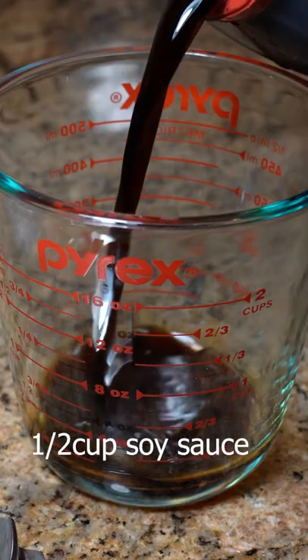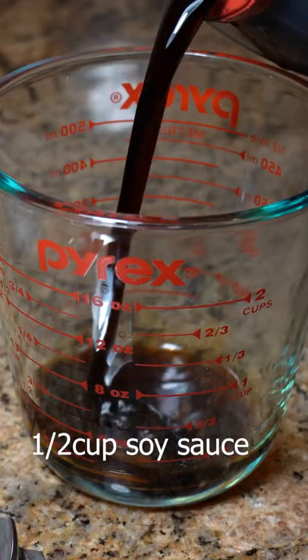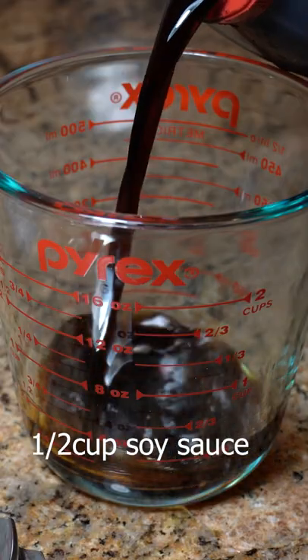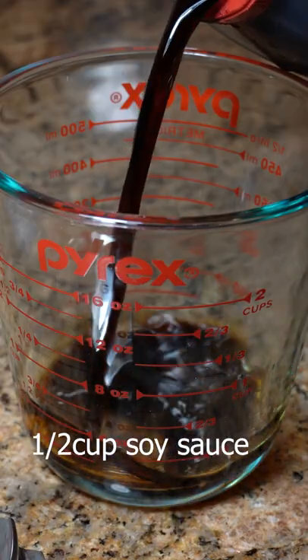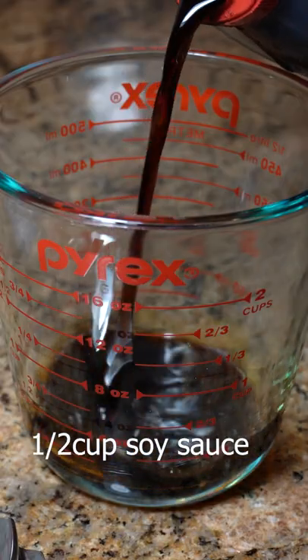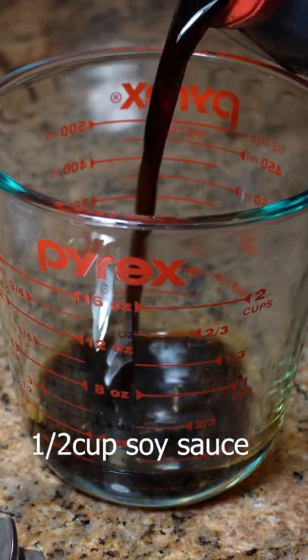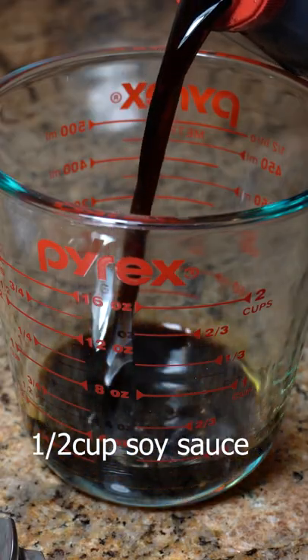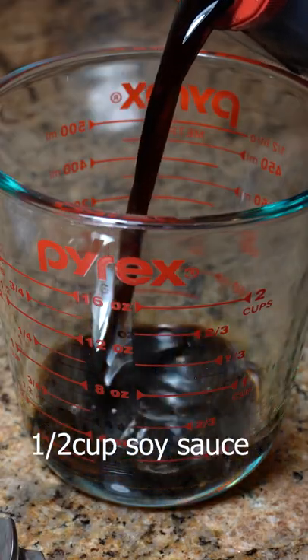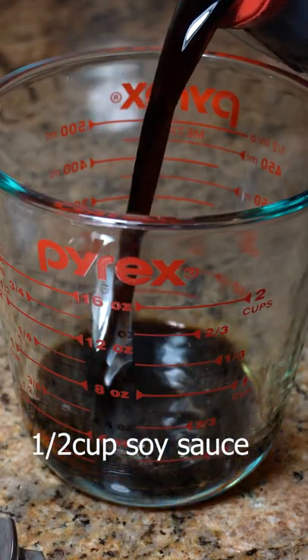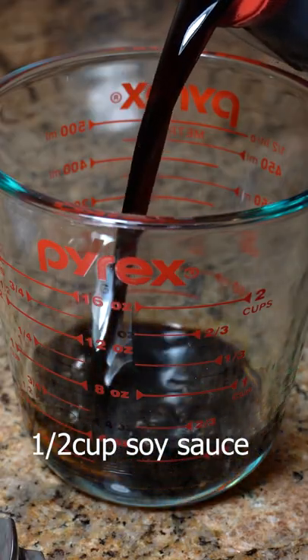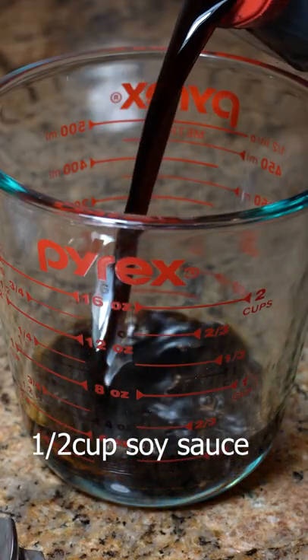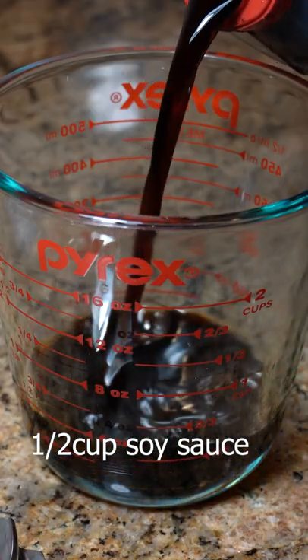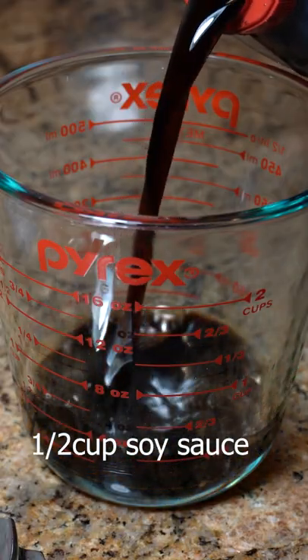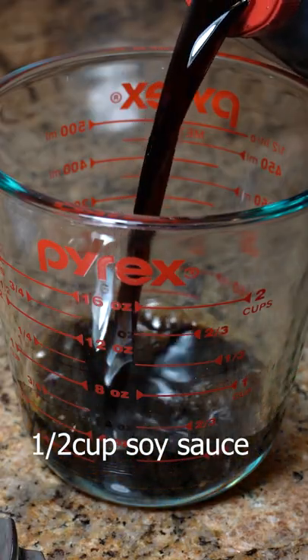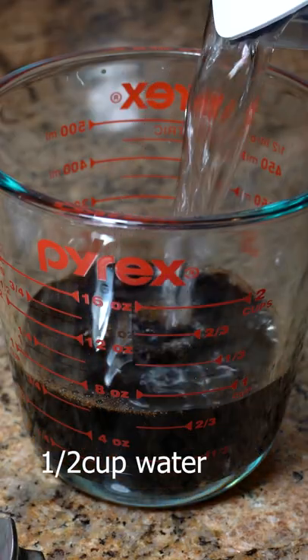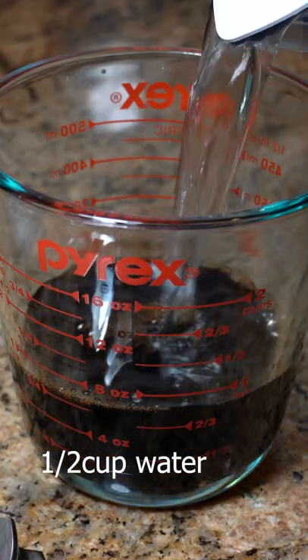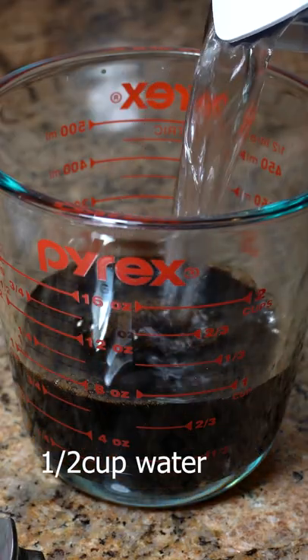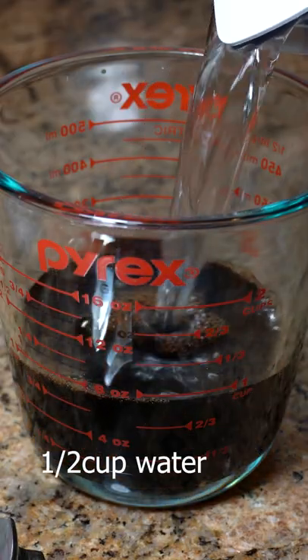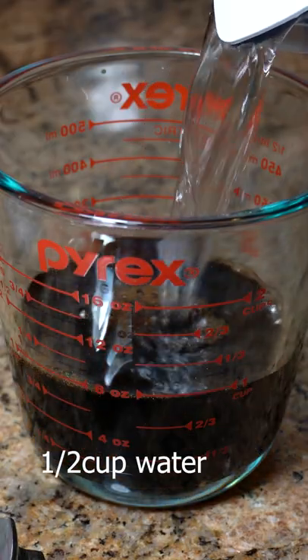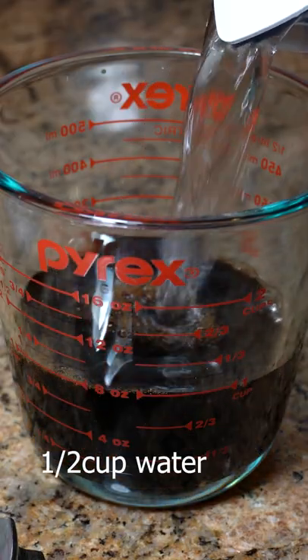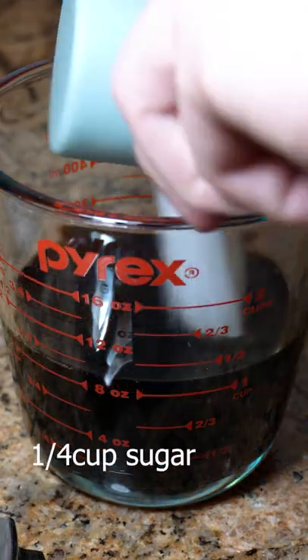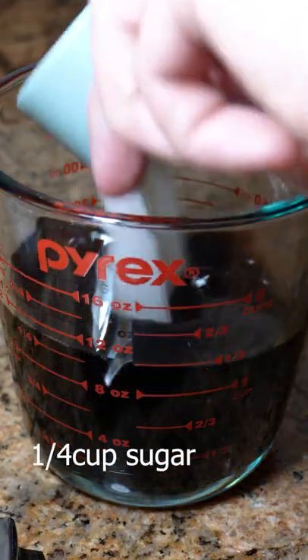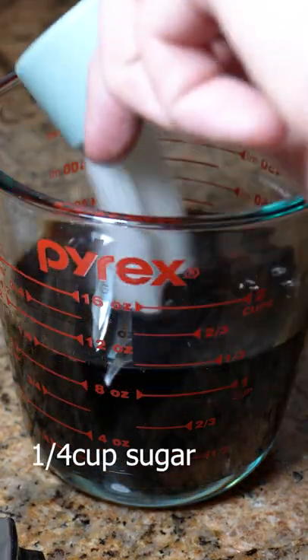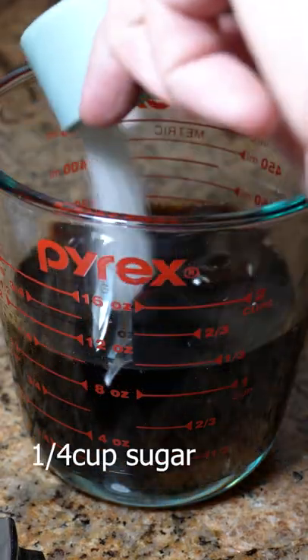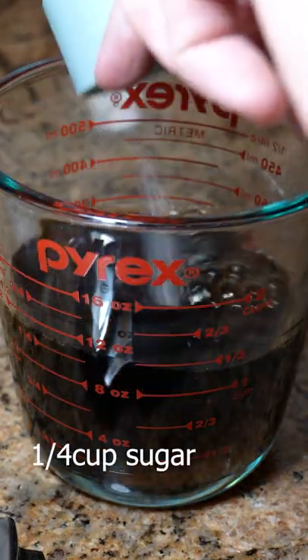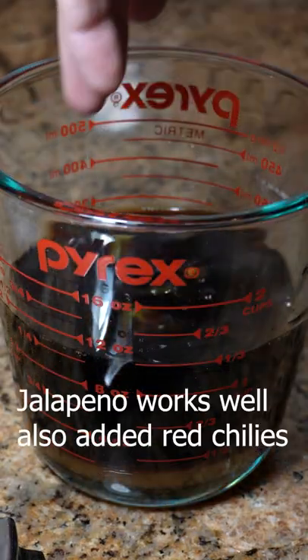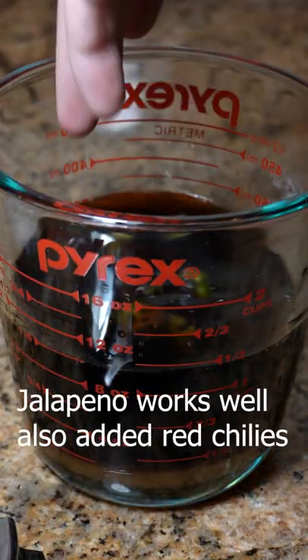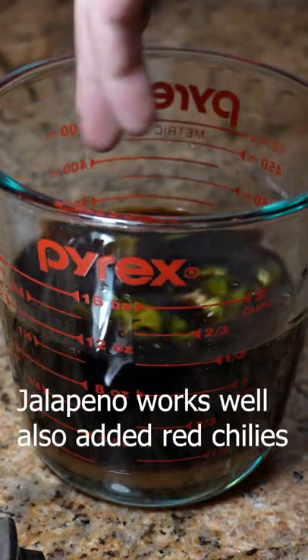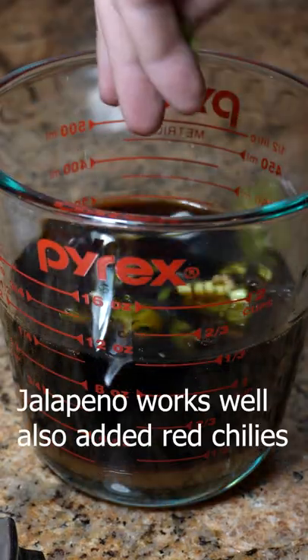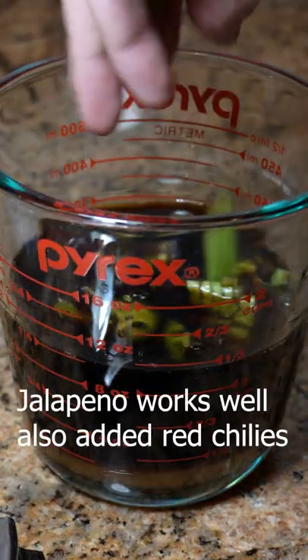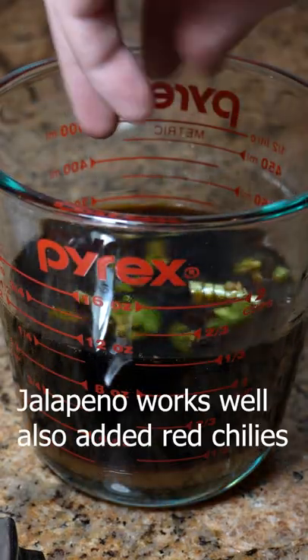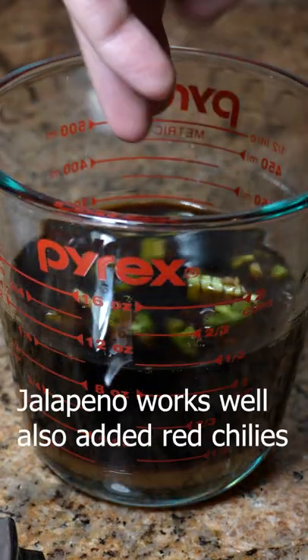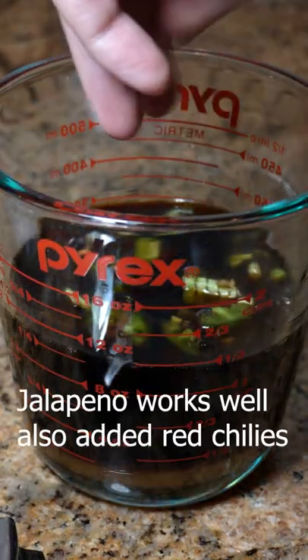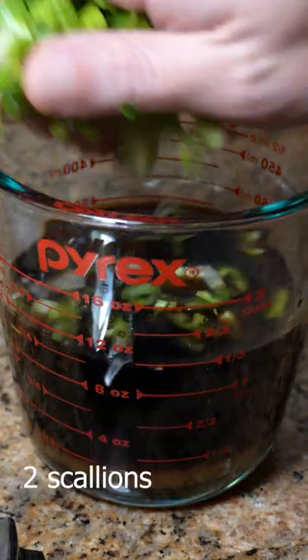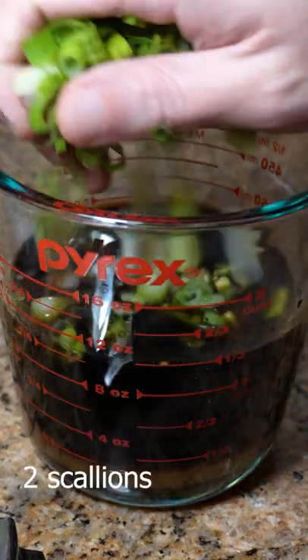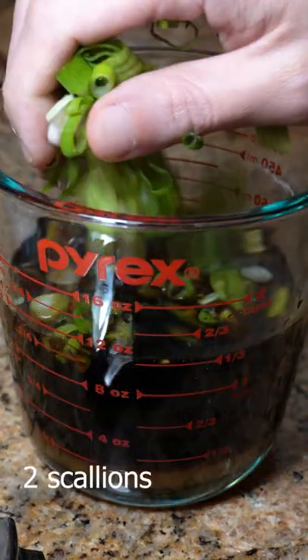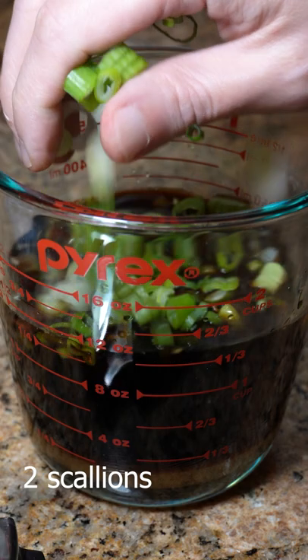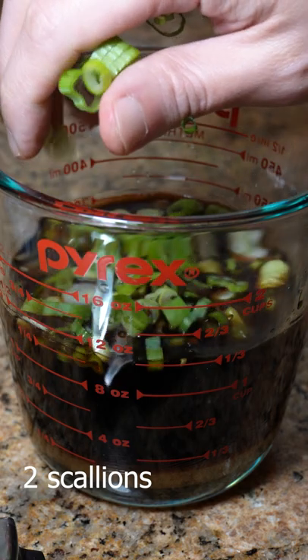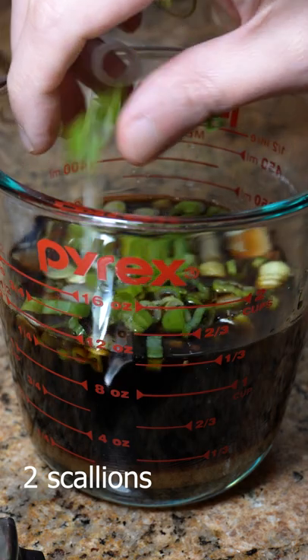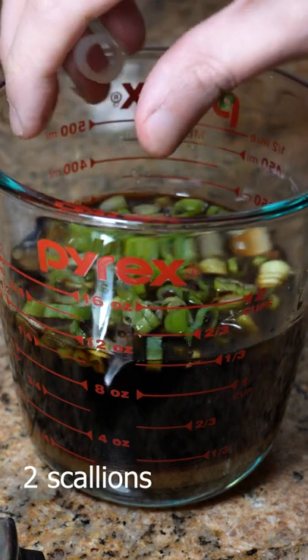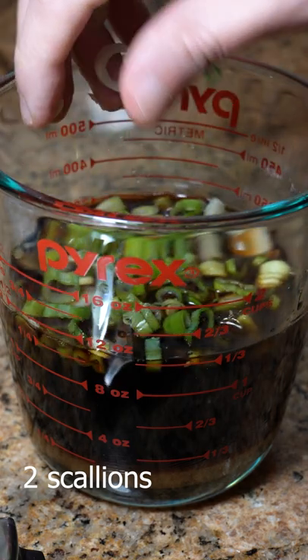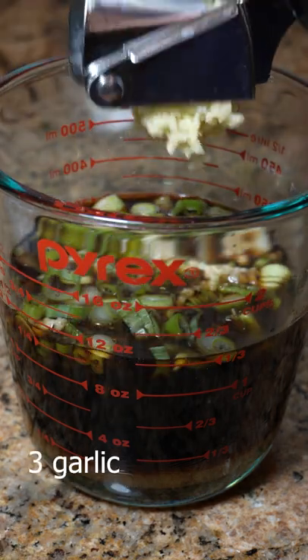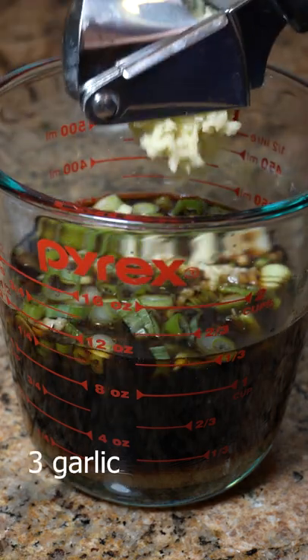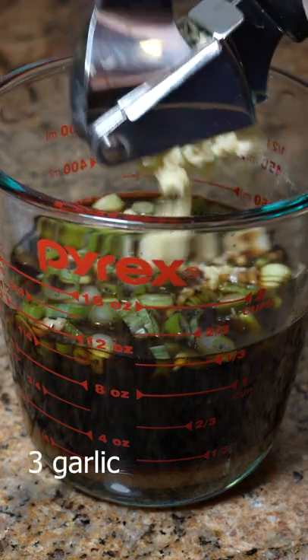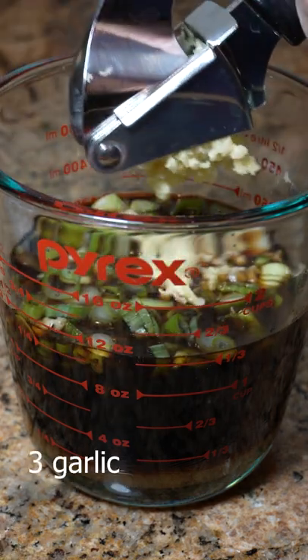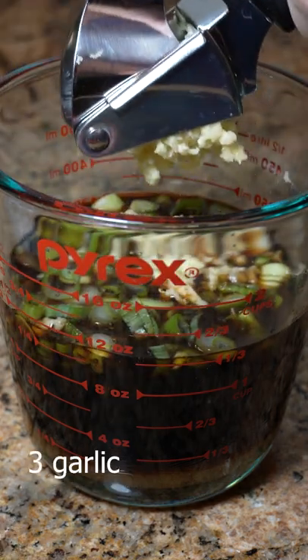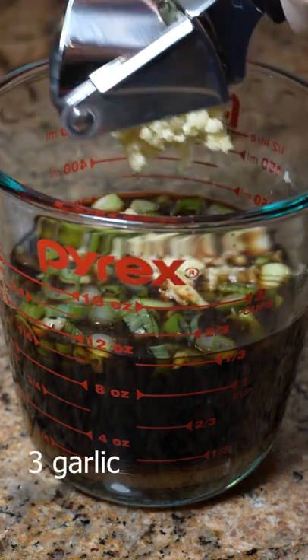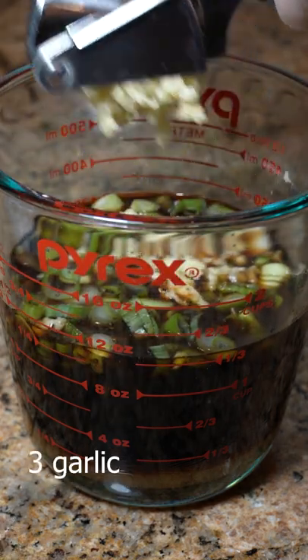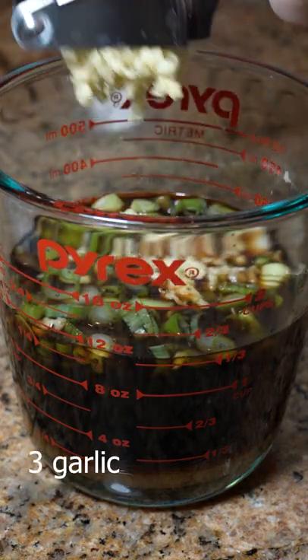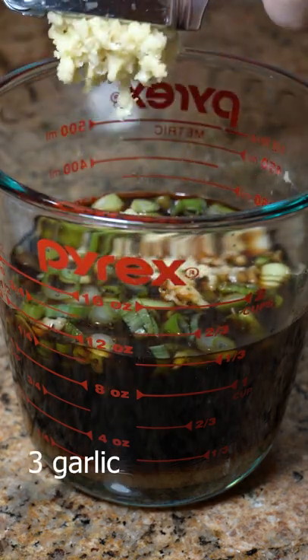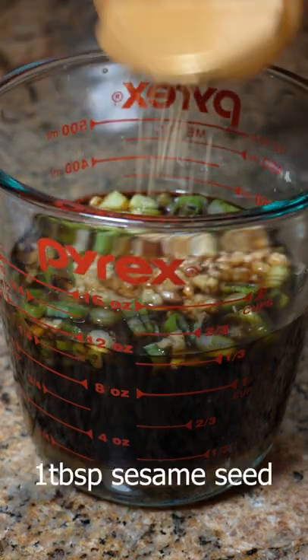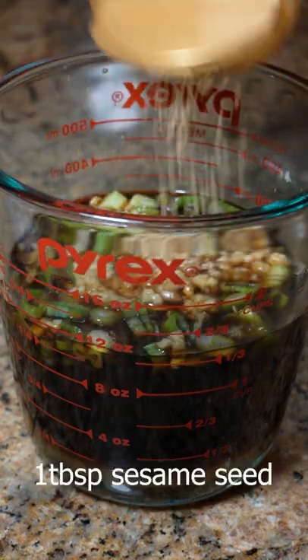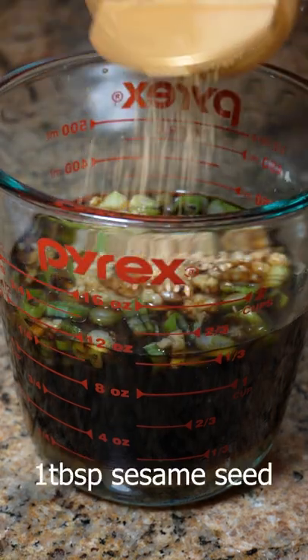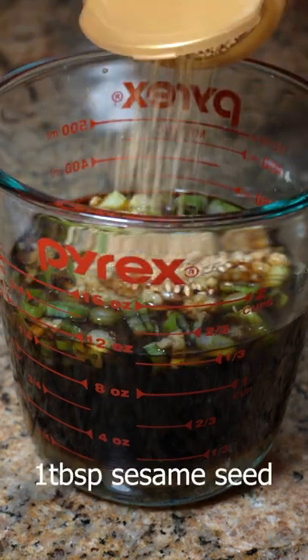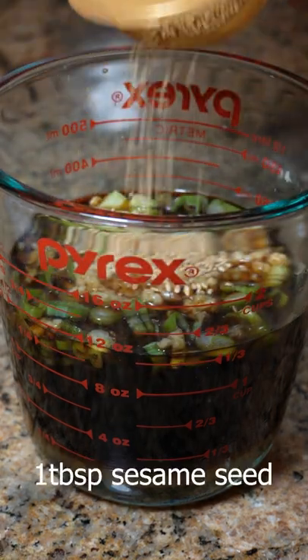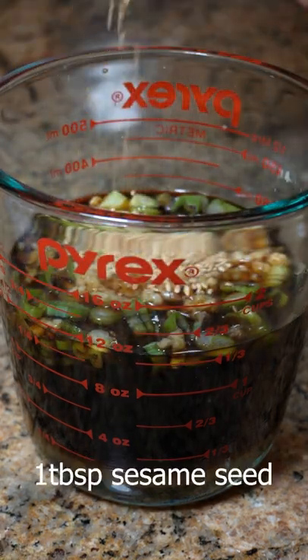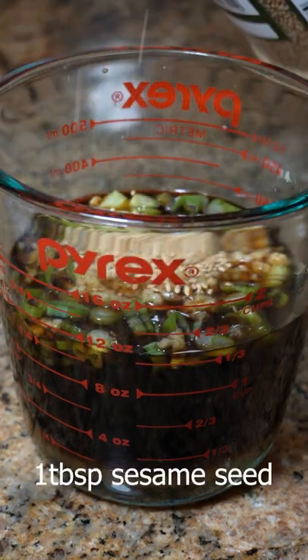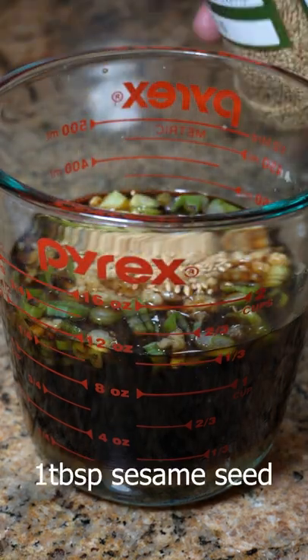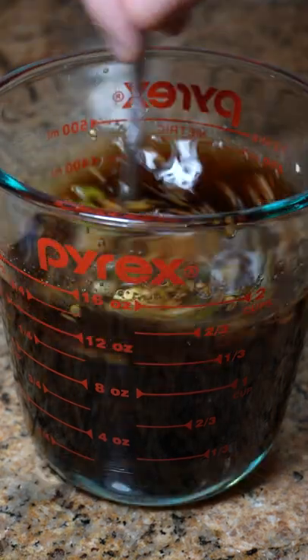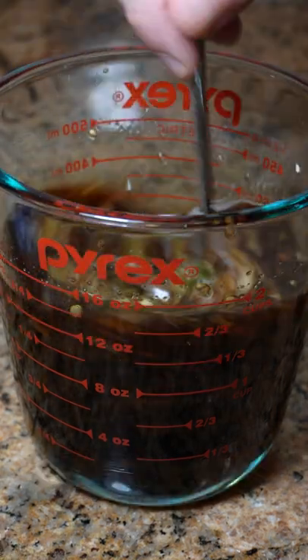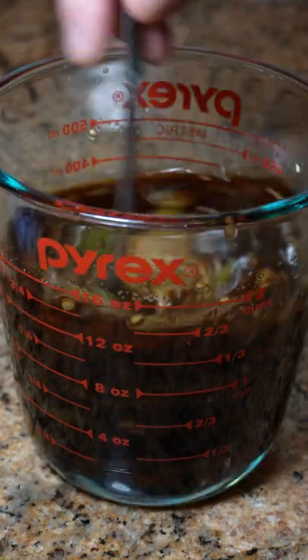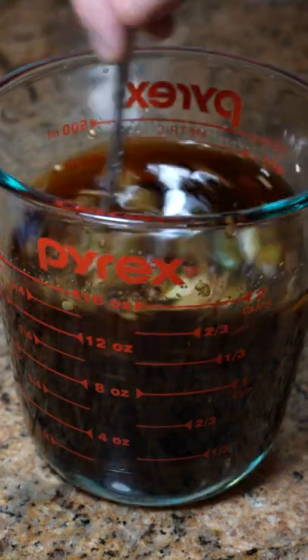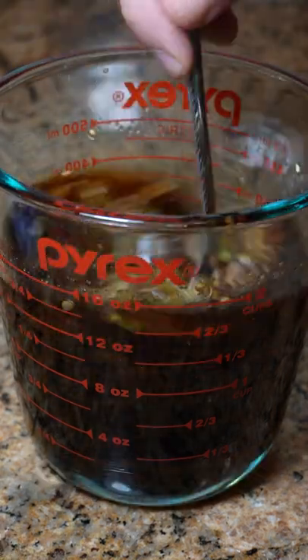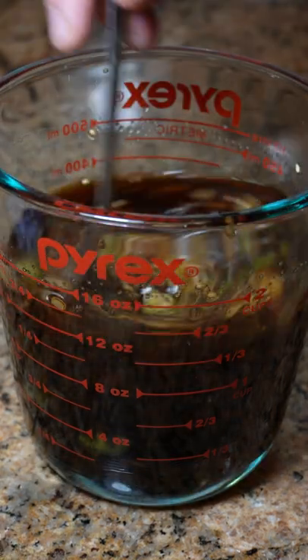Combine soy sauce, water, sugar, hot peppers, scallions, freshly minced garlic, and sesame seeds. Stir well.